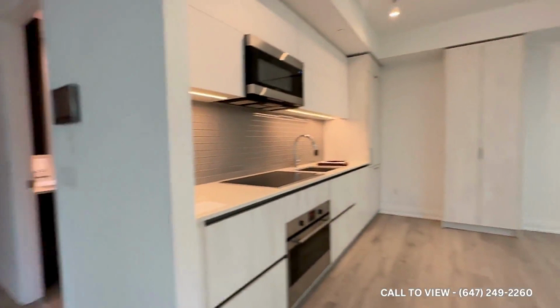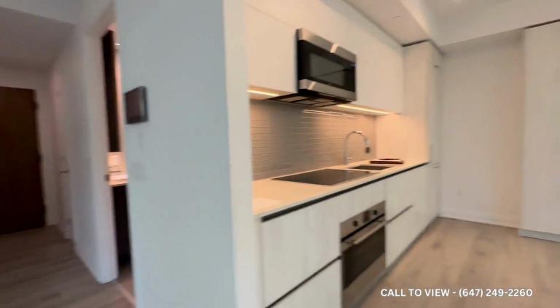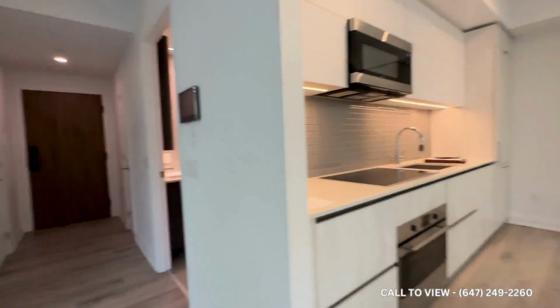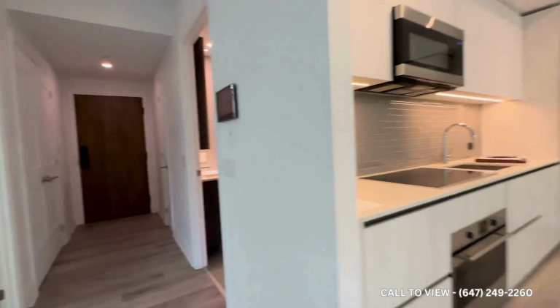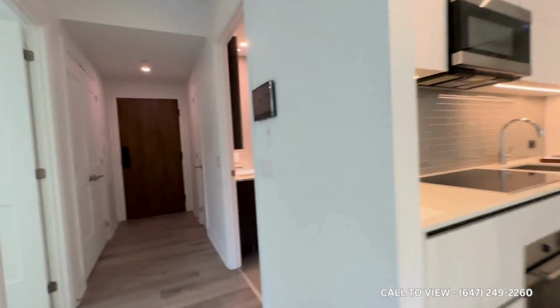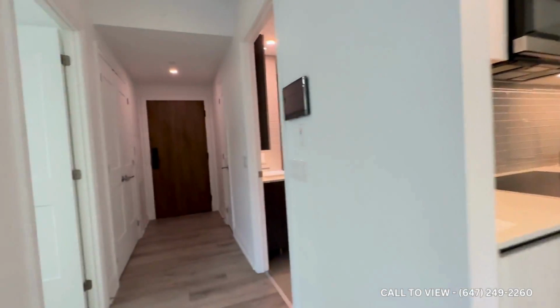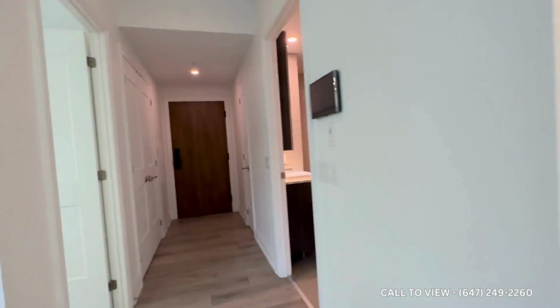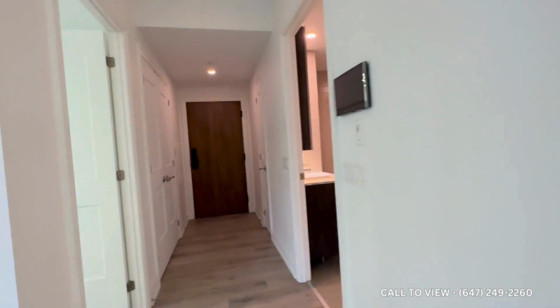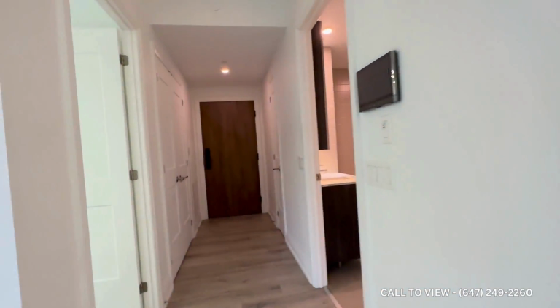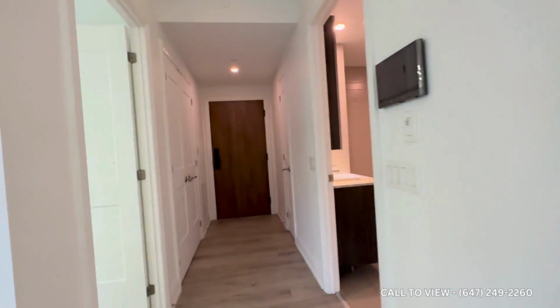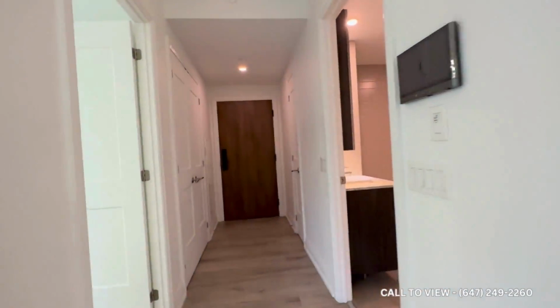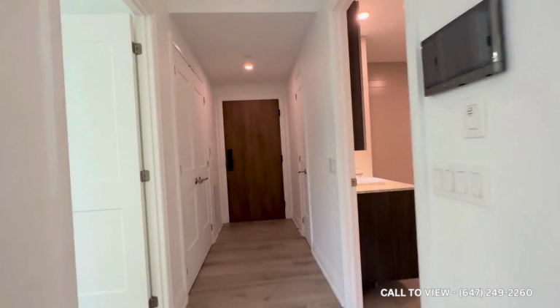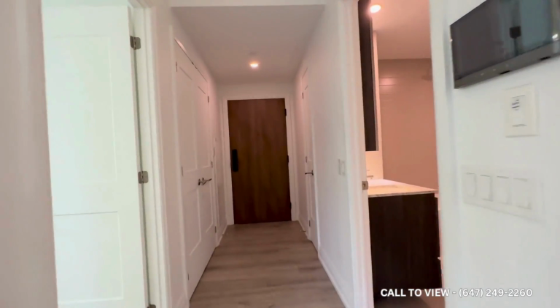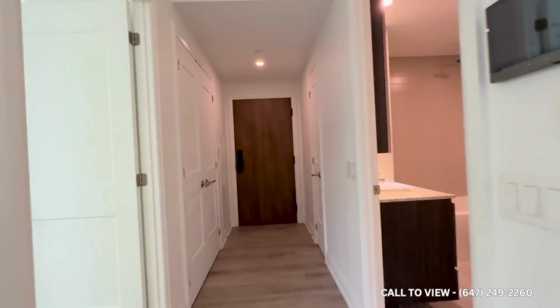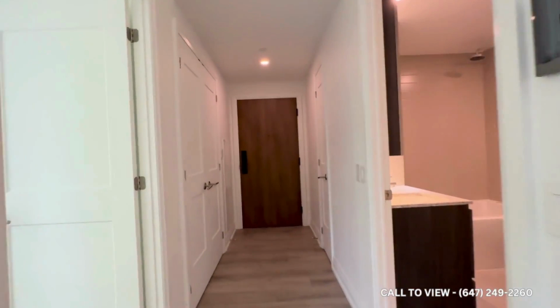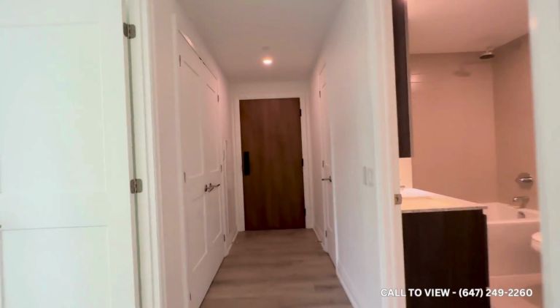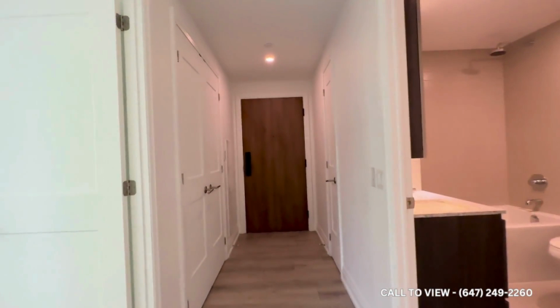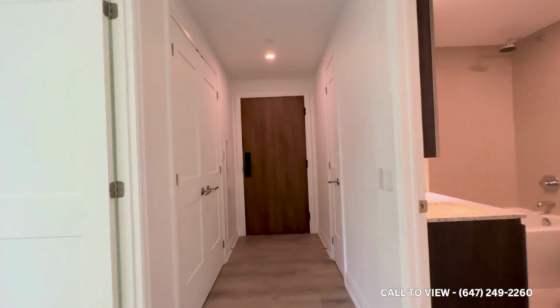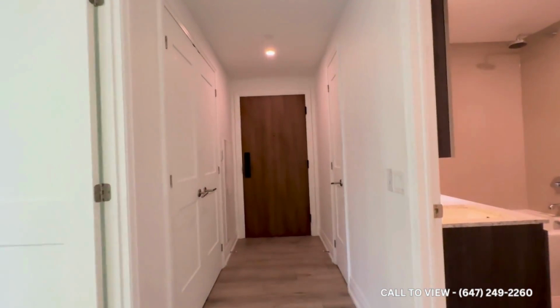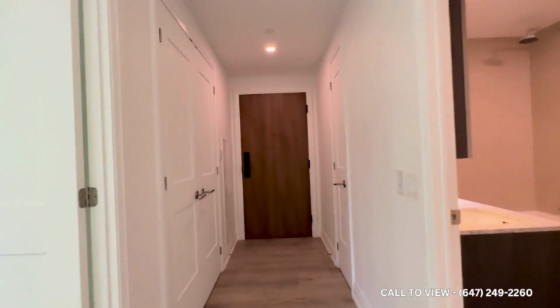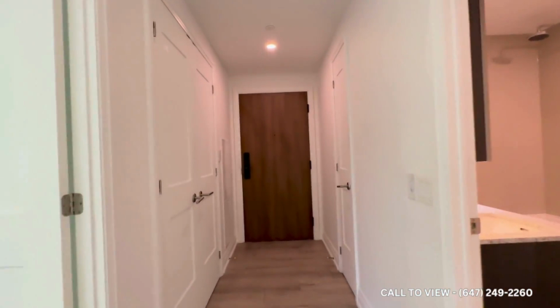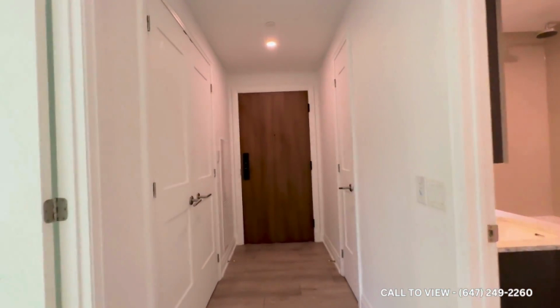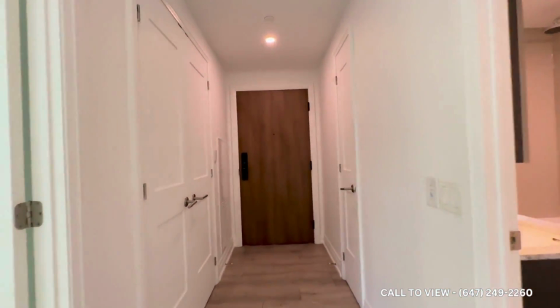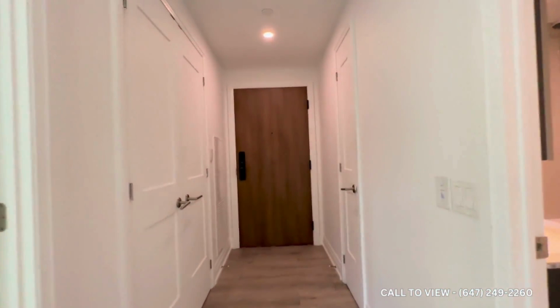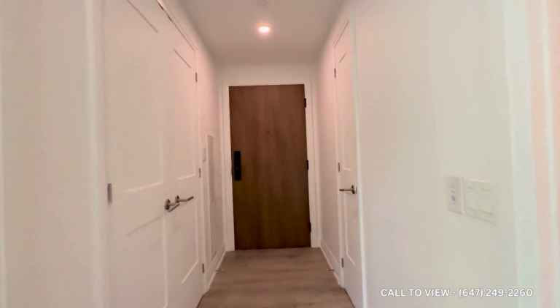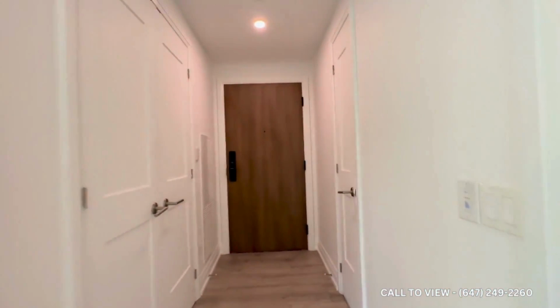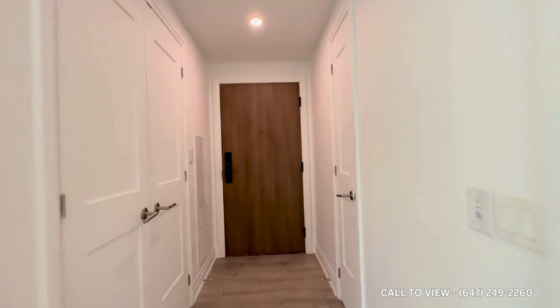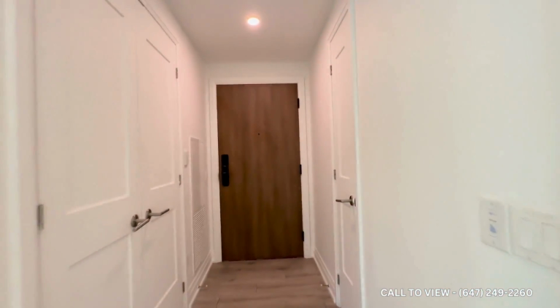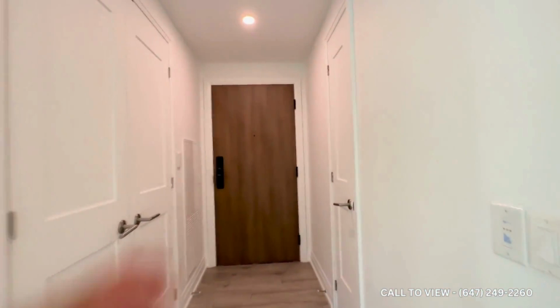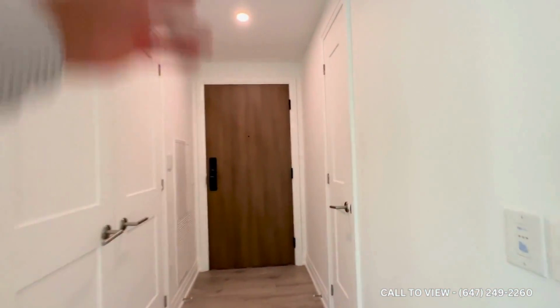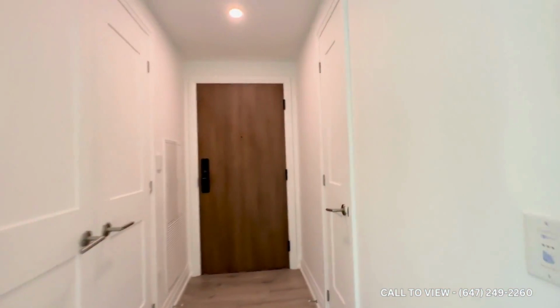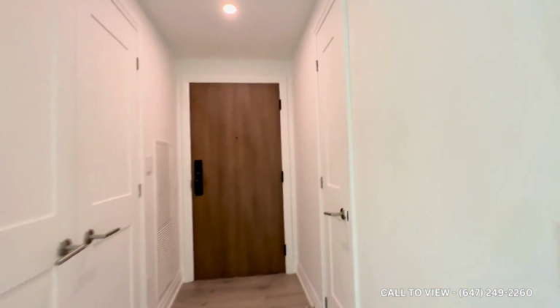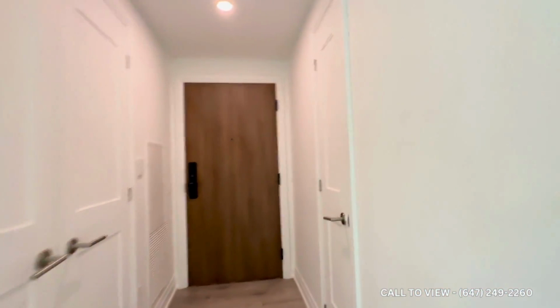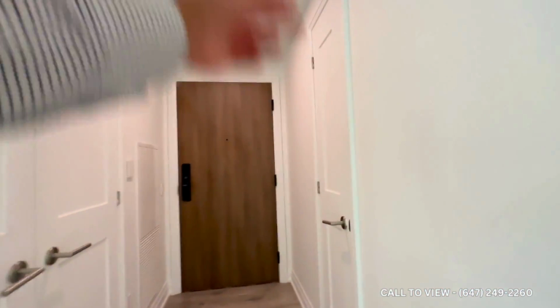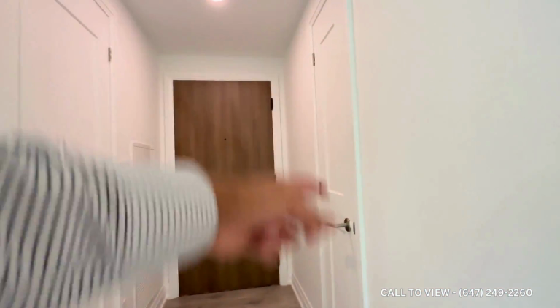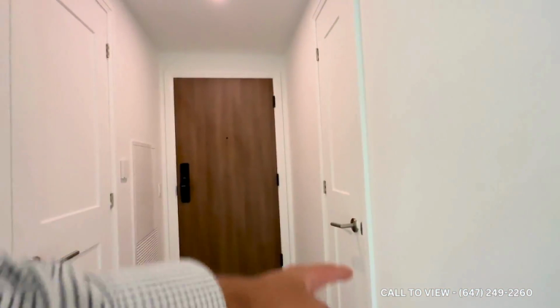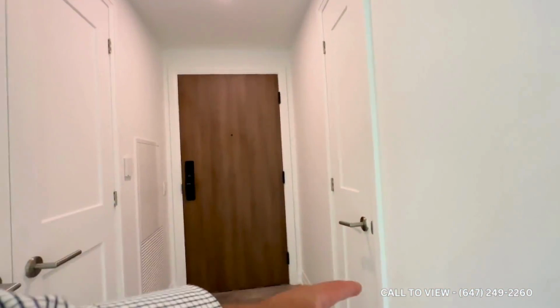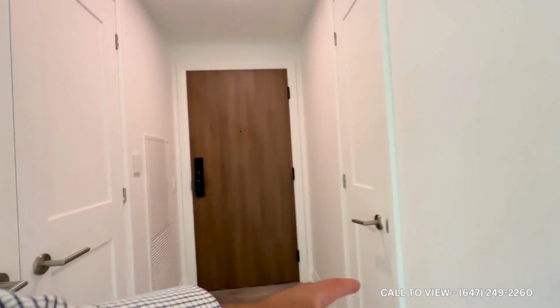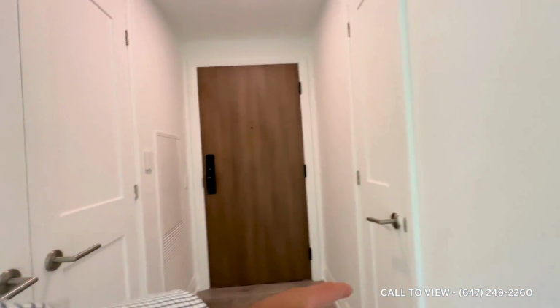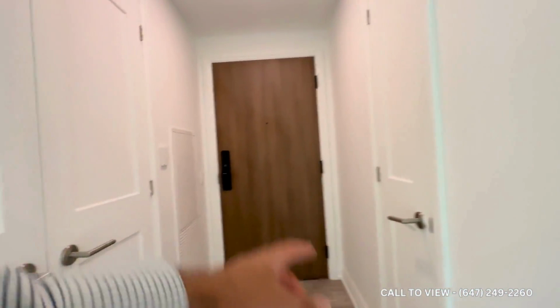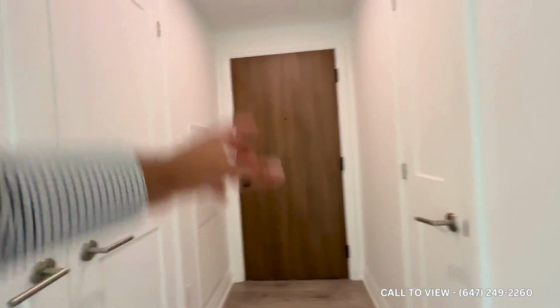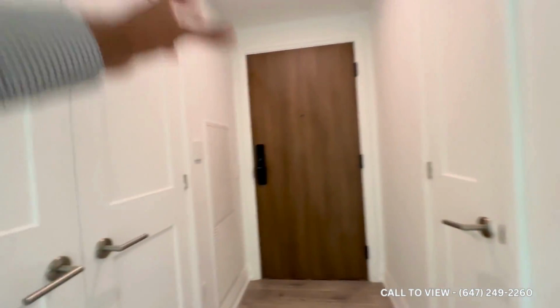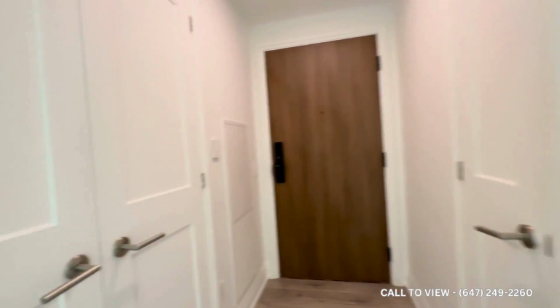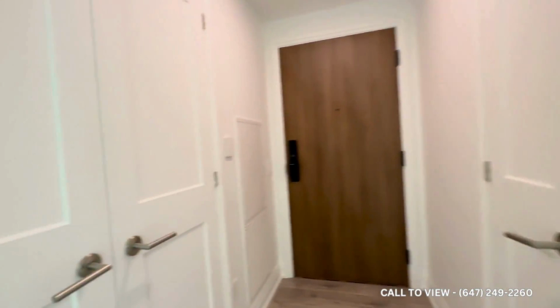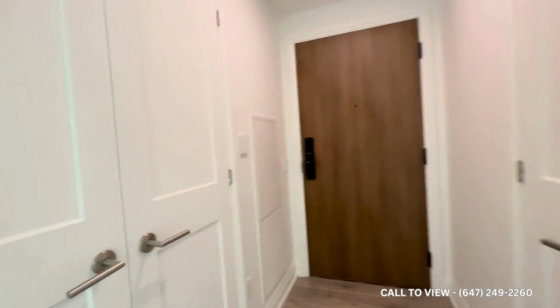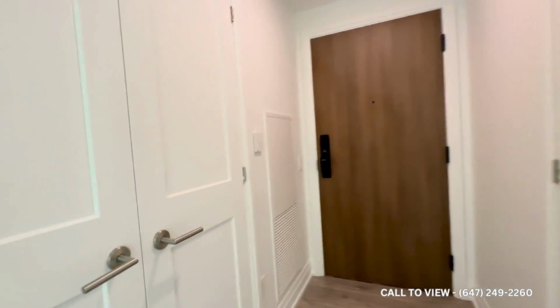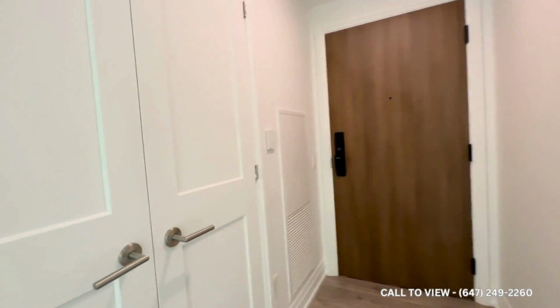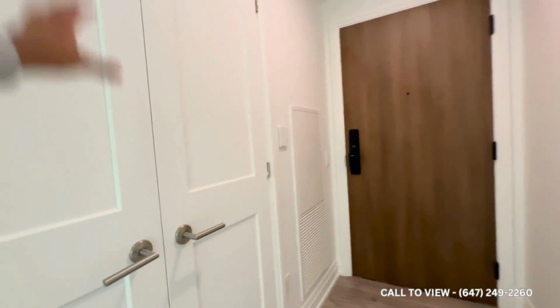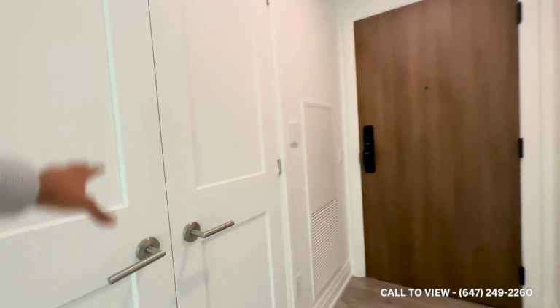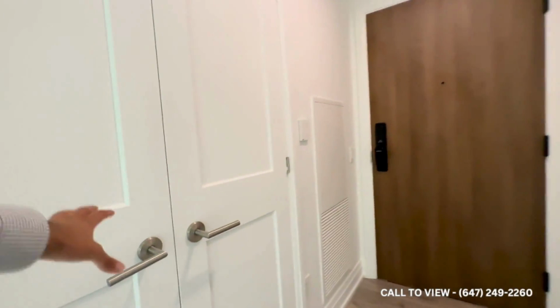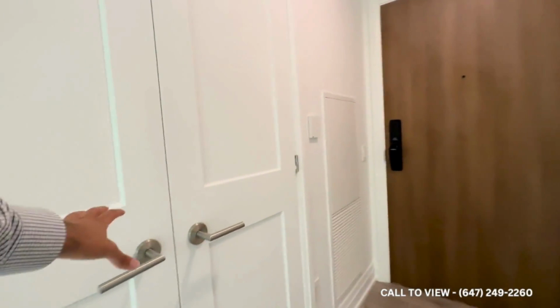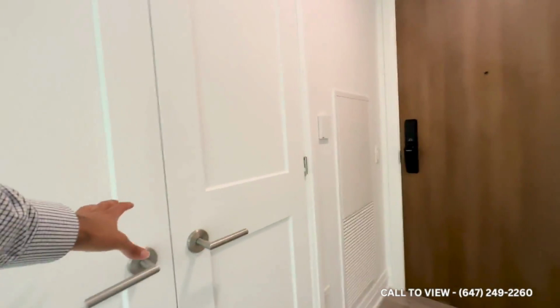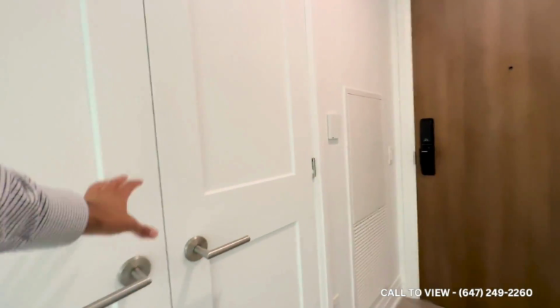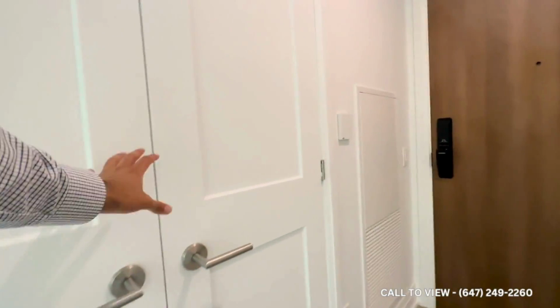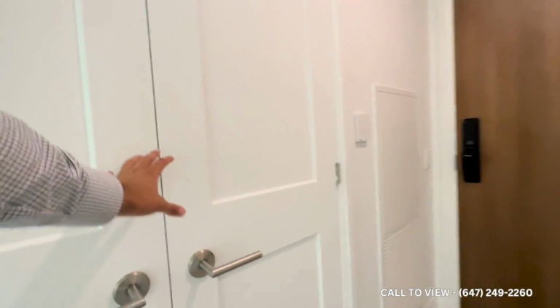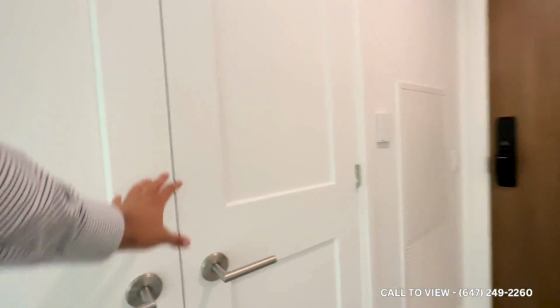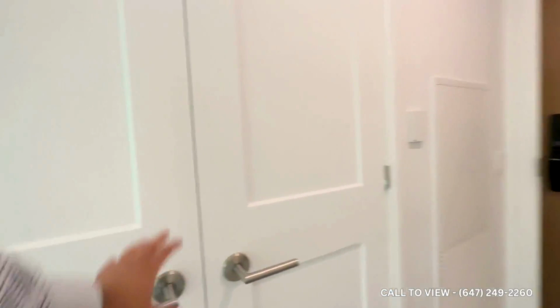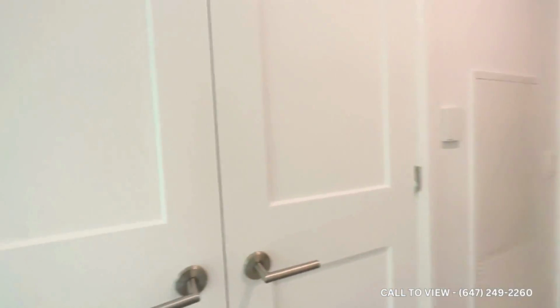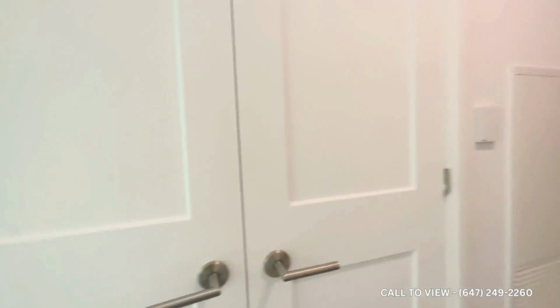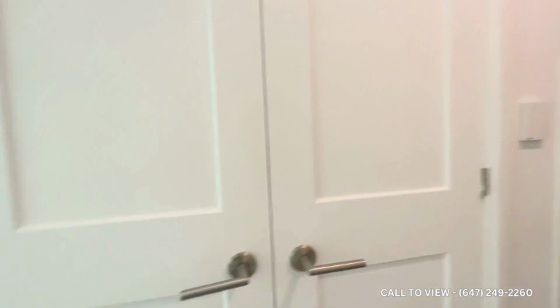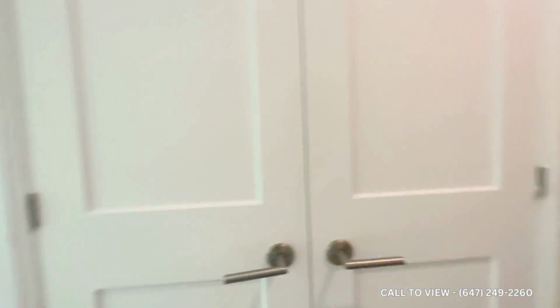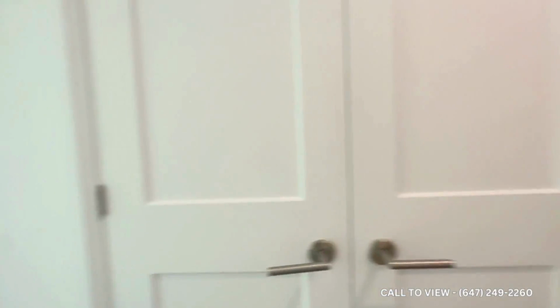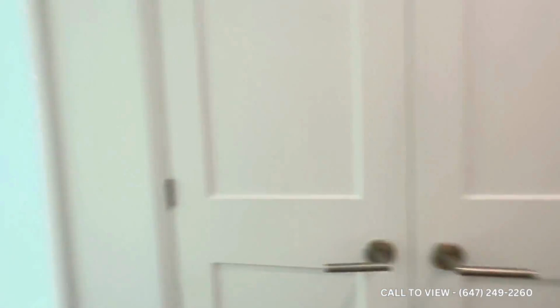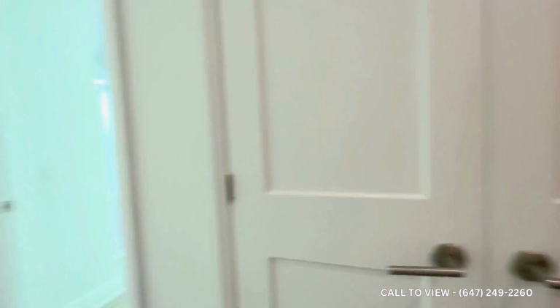As we come inside, we have our front entrance over here. You have your linen closet, and then you have your coat closet on the left.